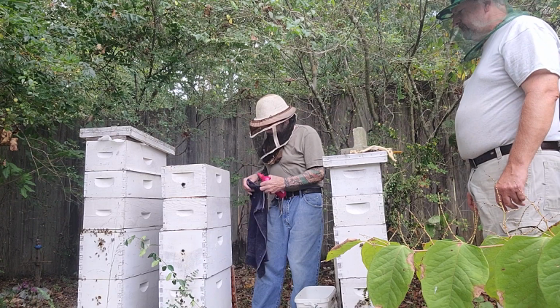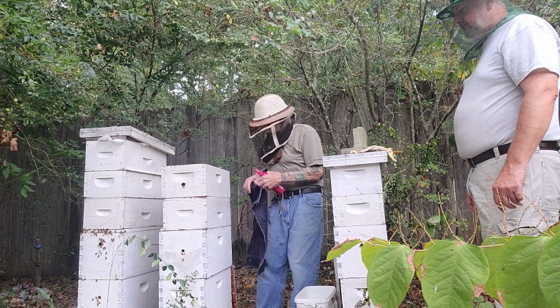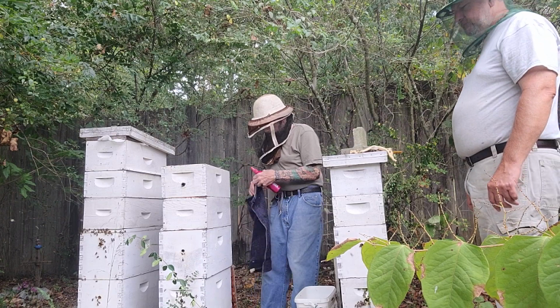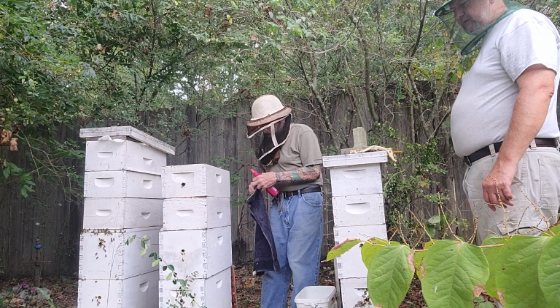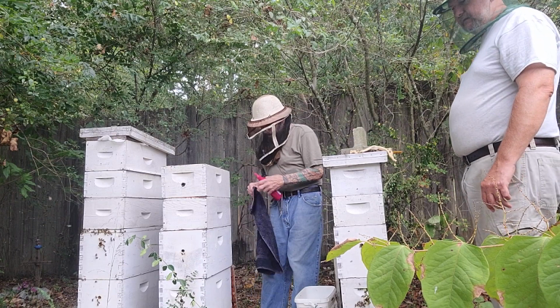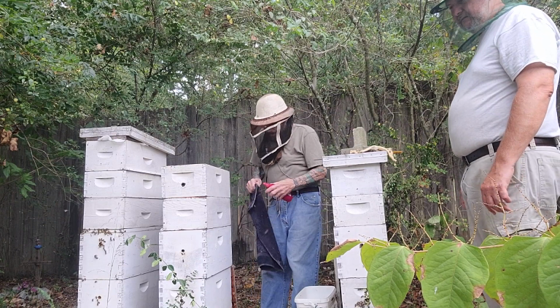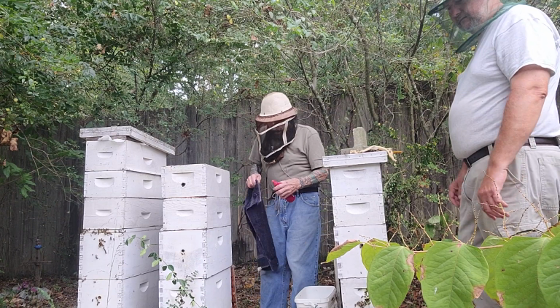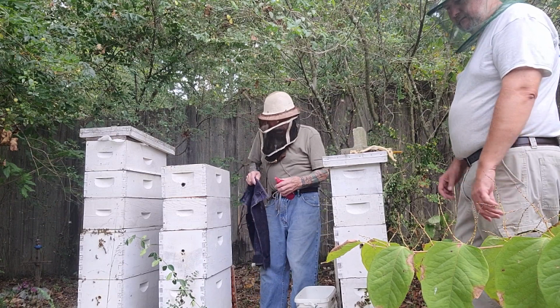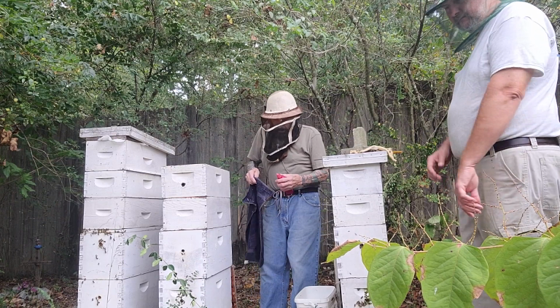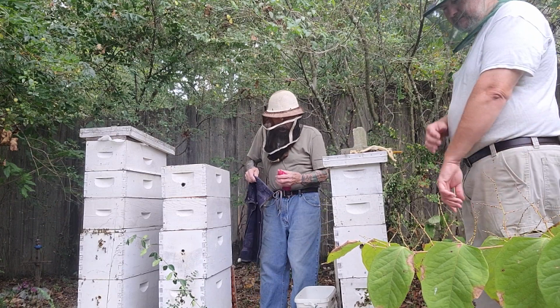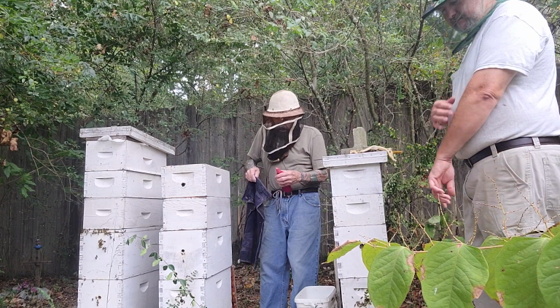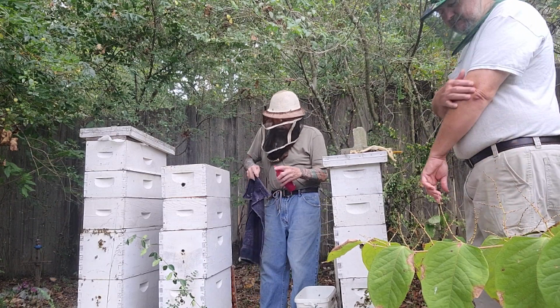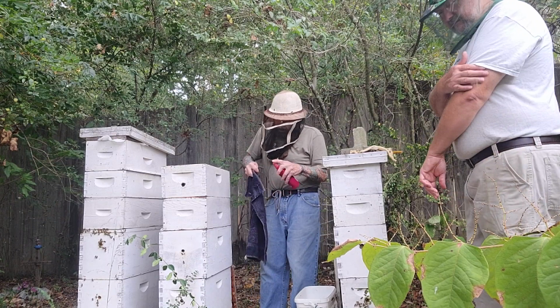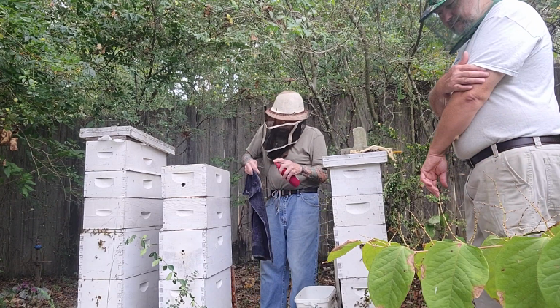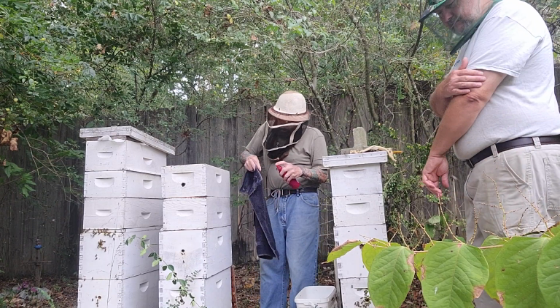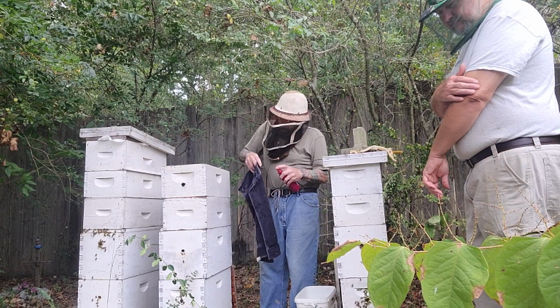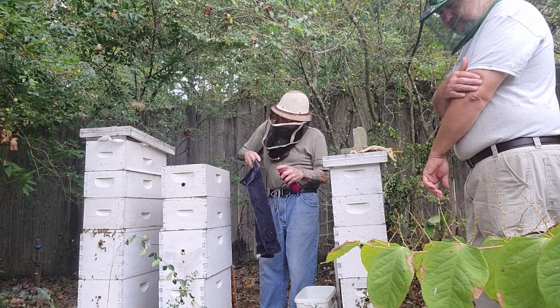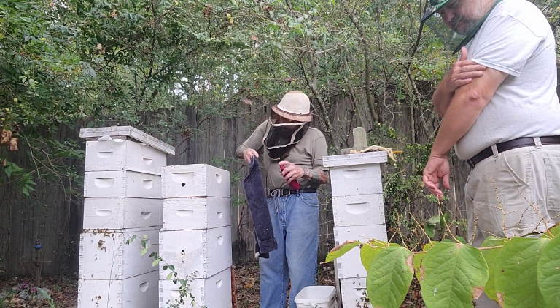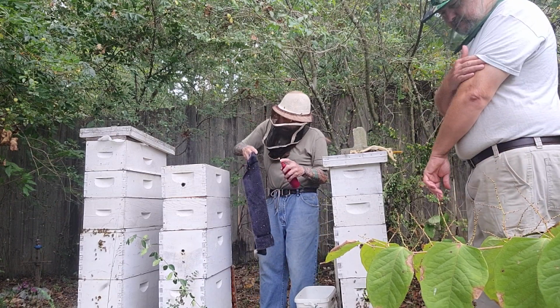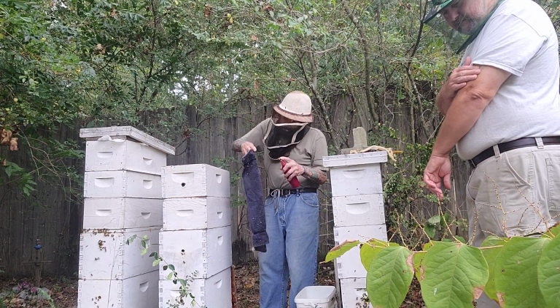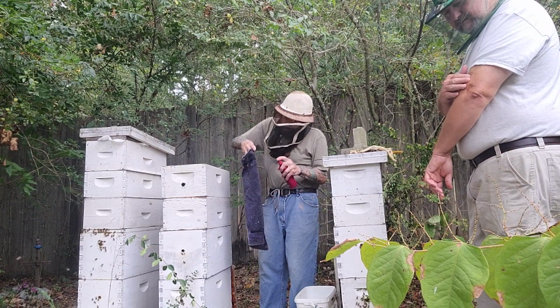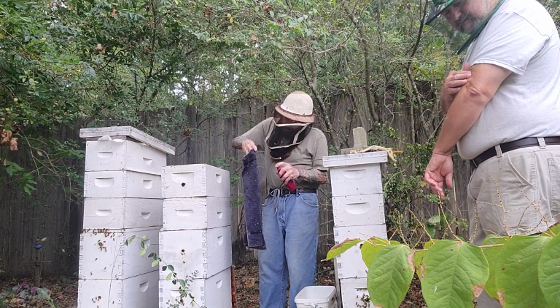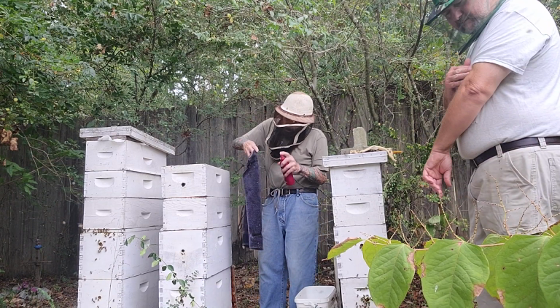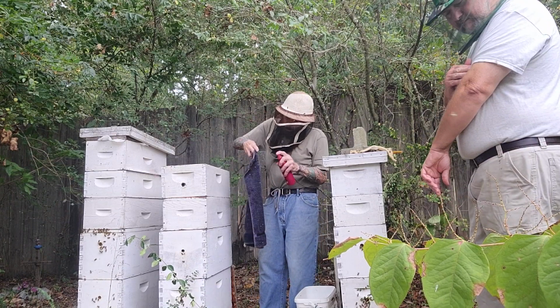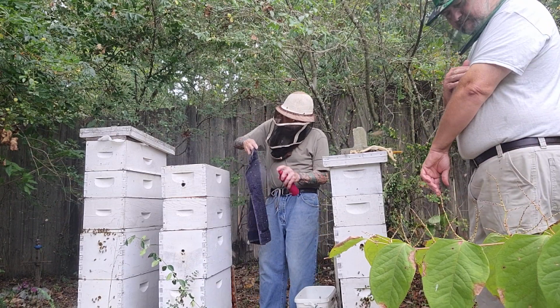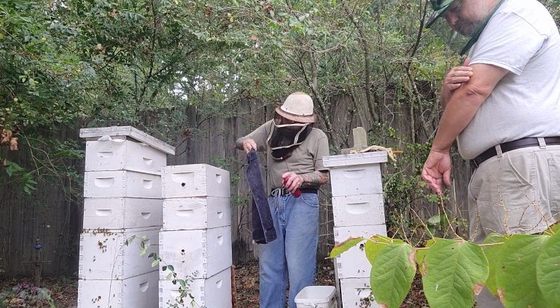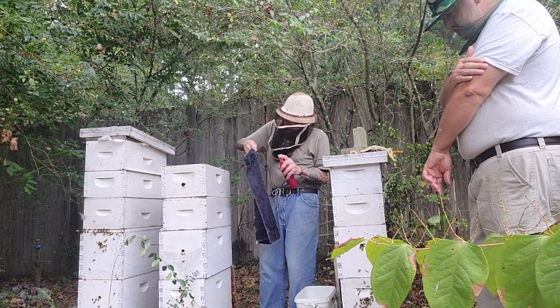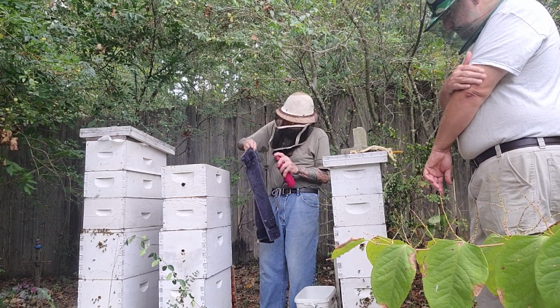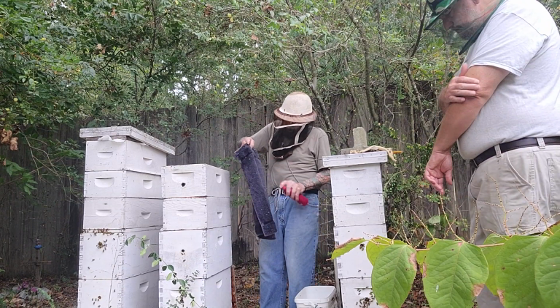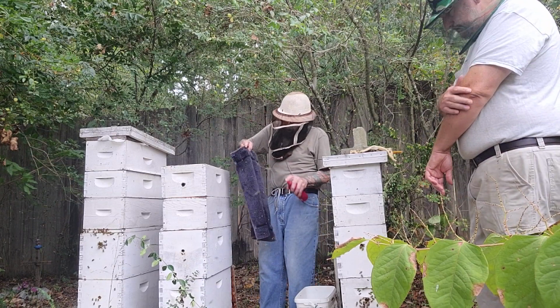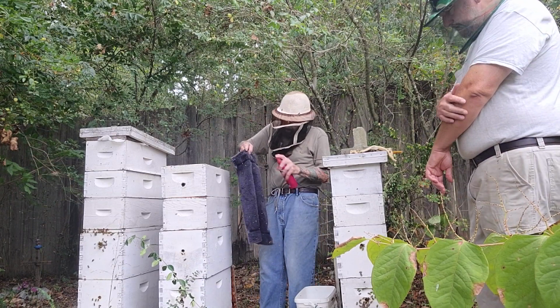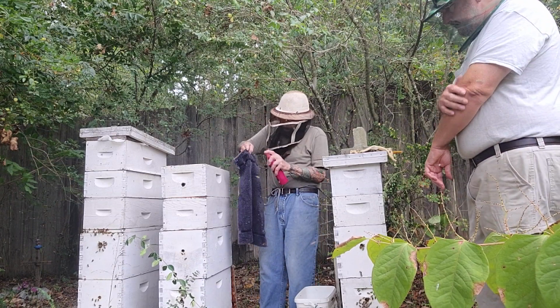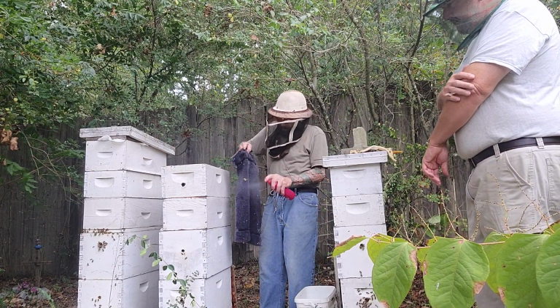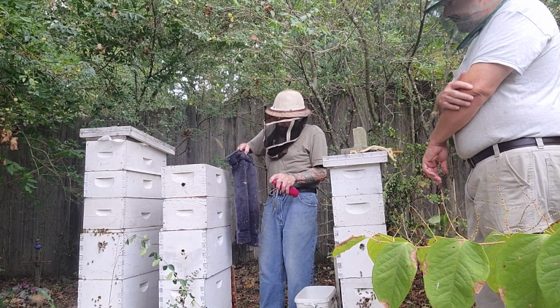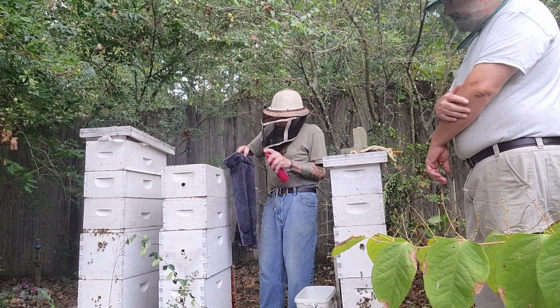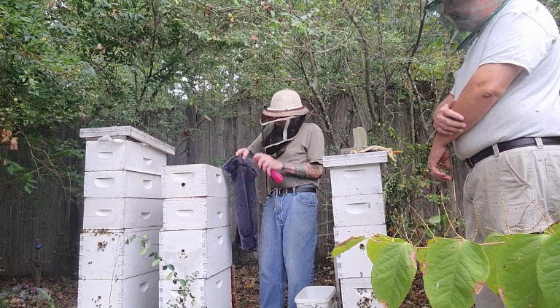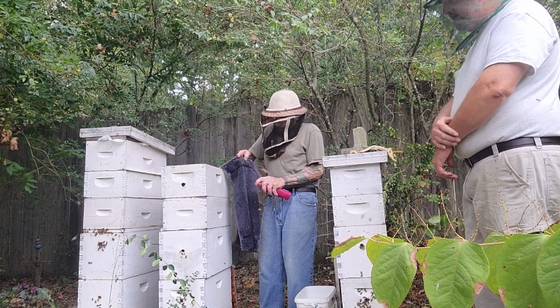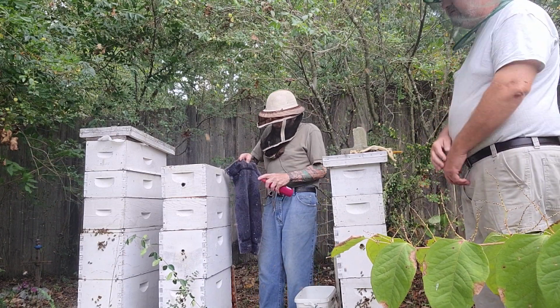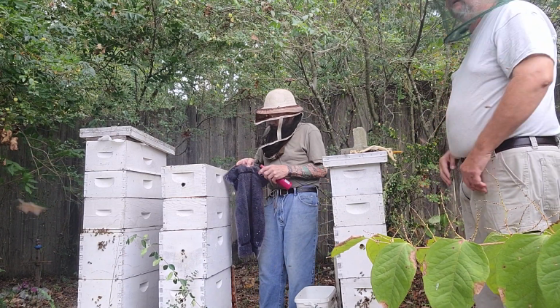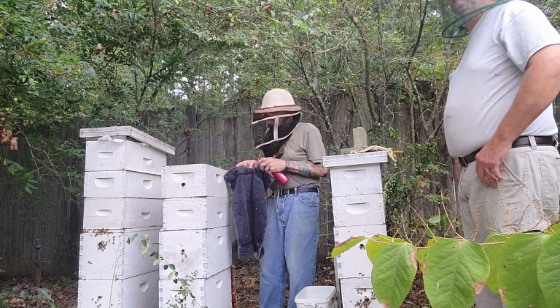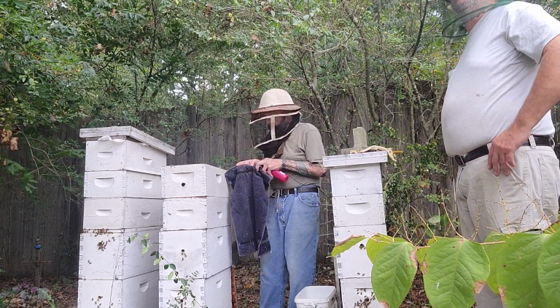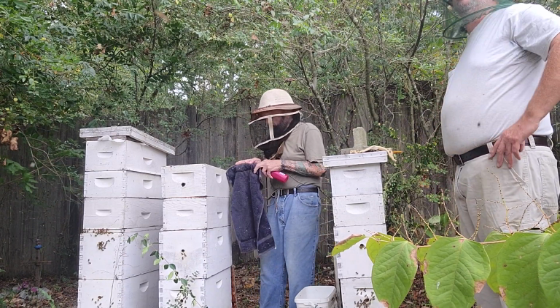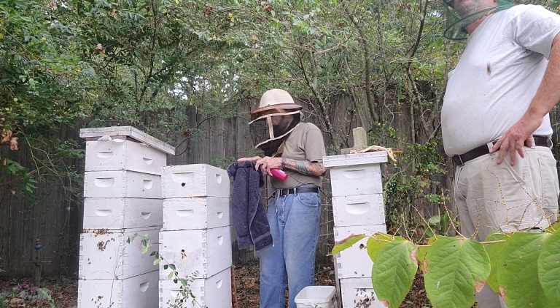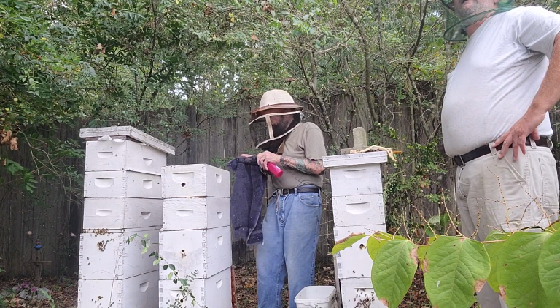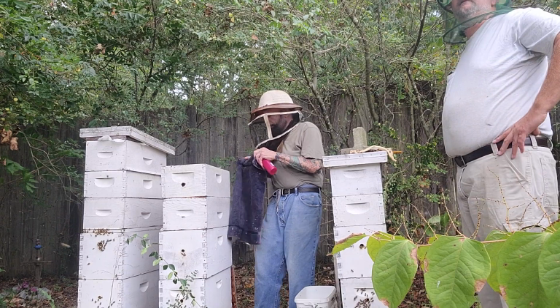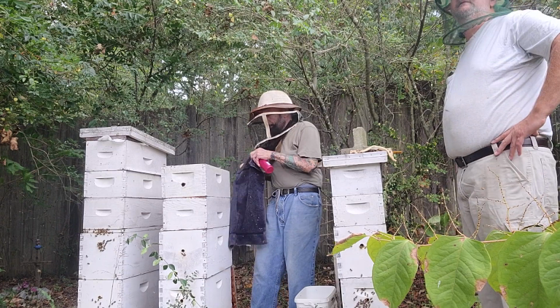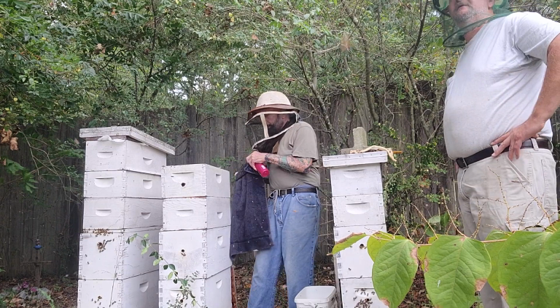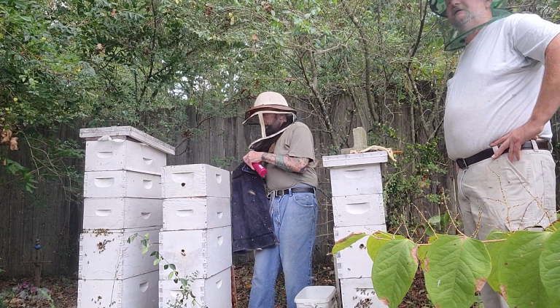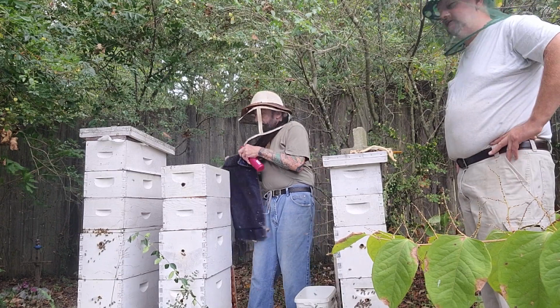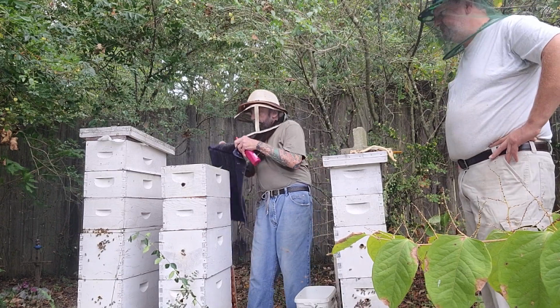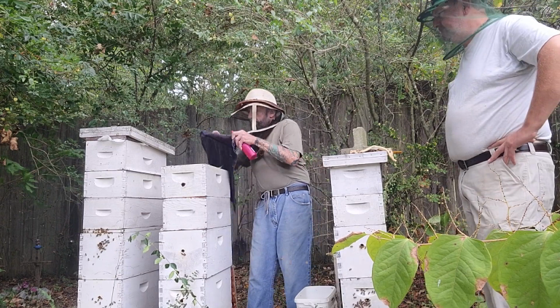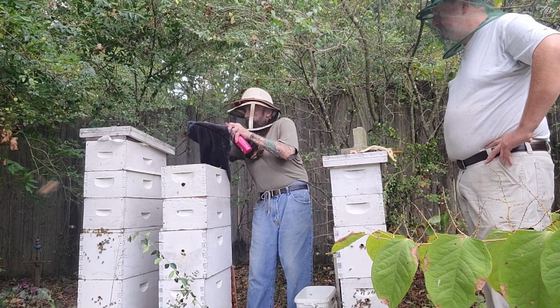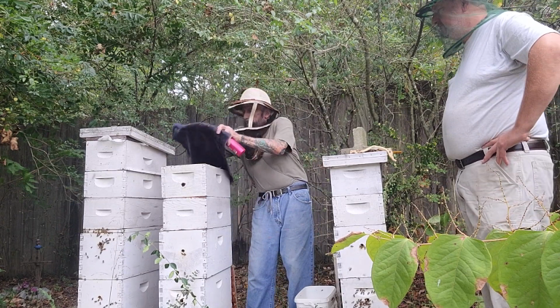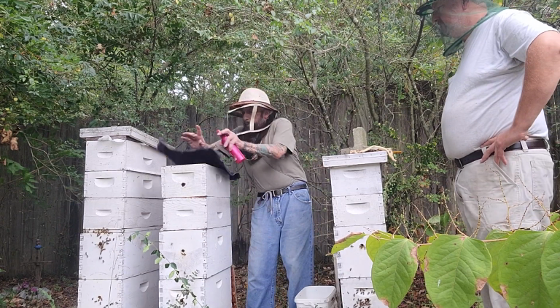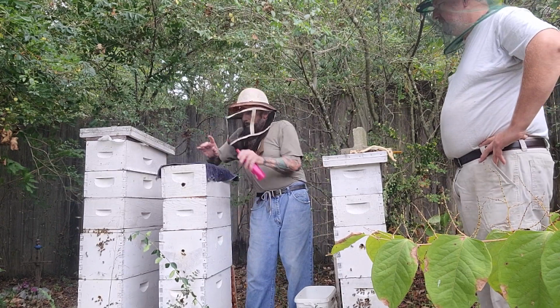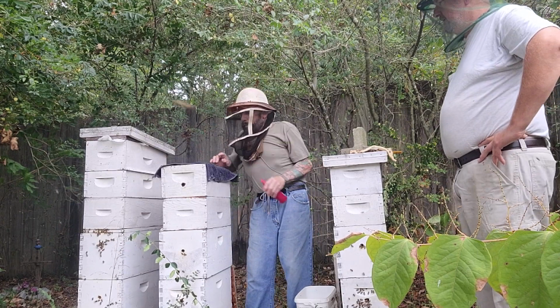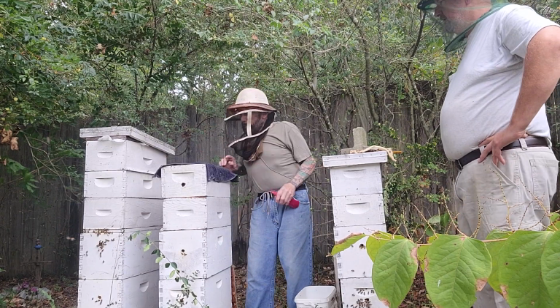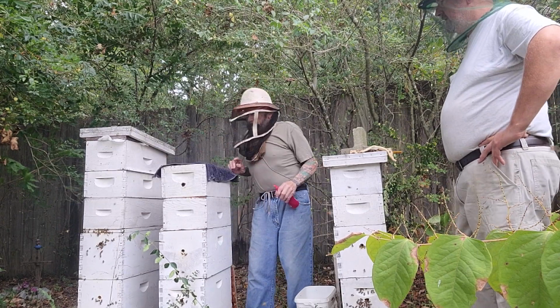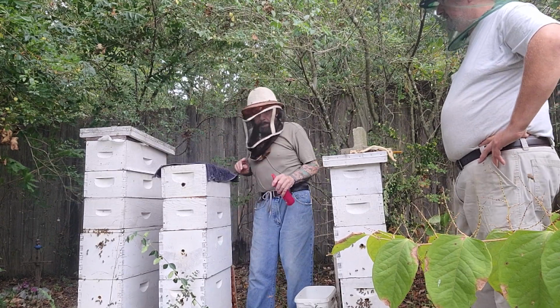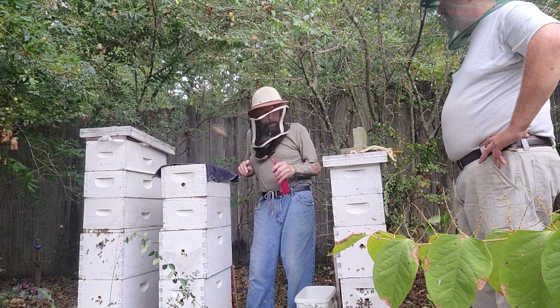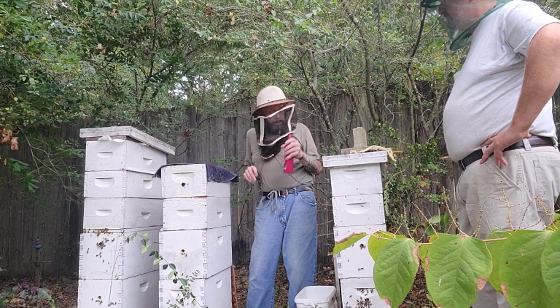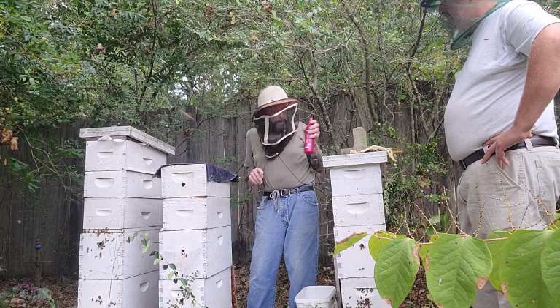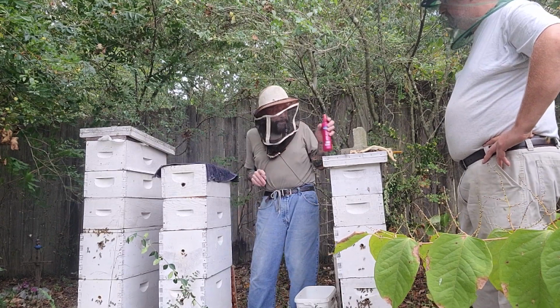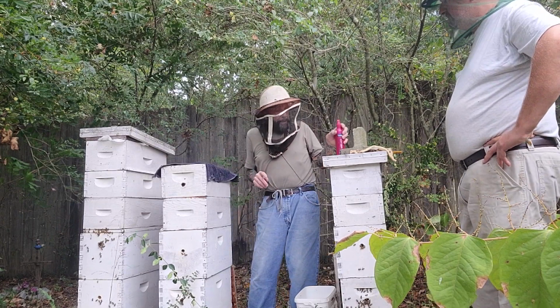They don't want me taking their surplus. It is overcrowded. Yeah, they're not happy today.